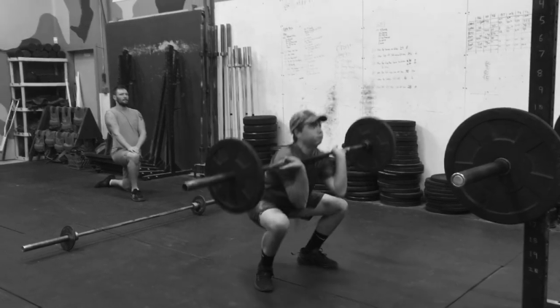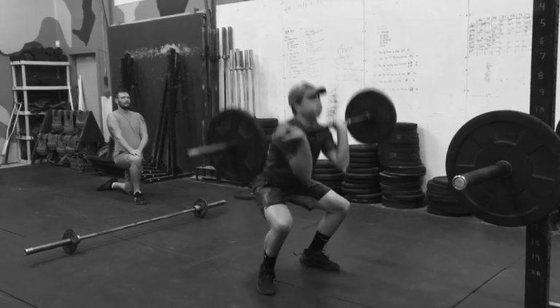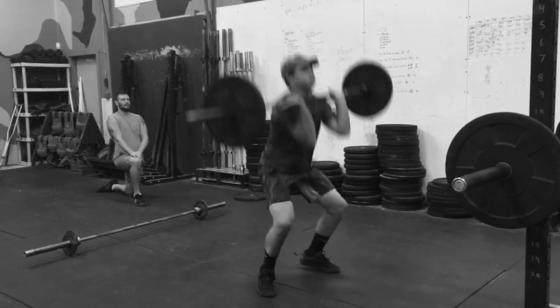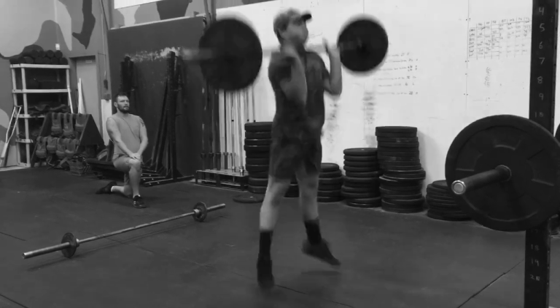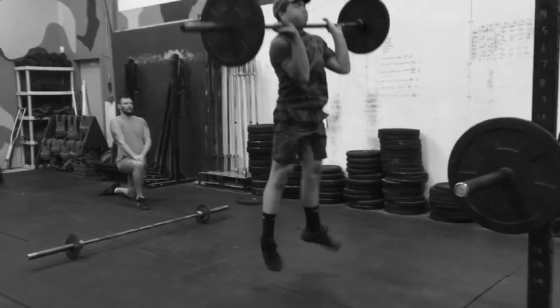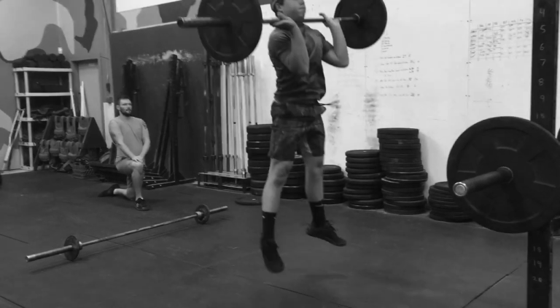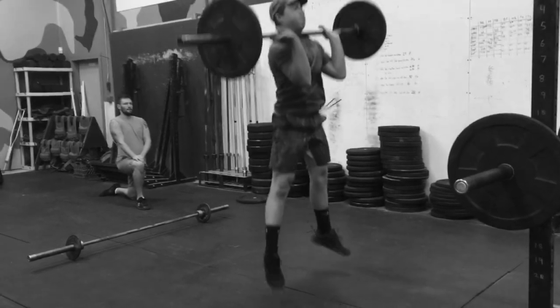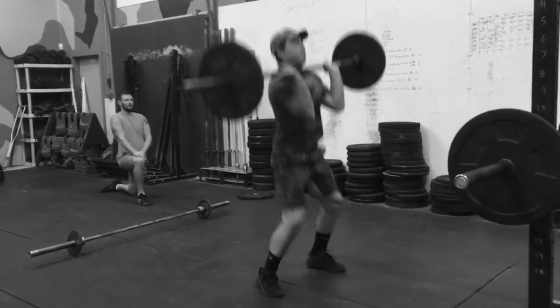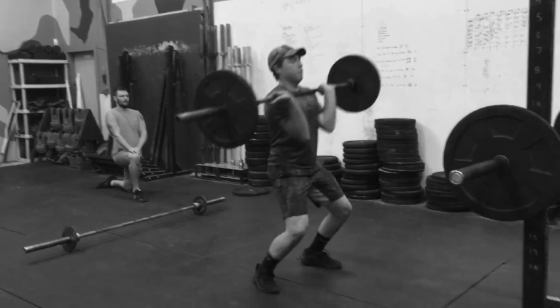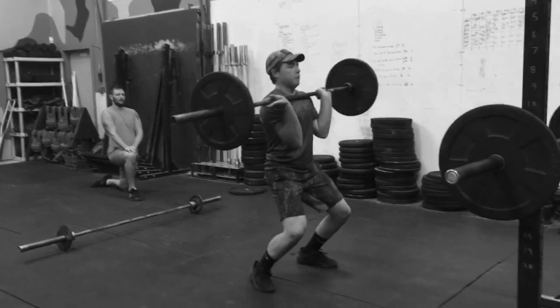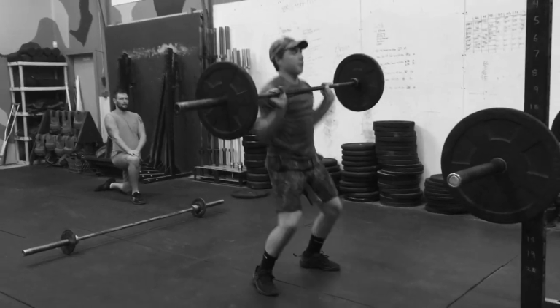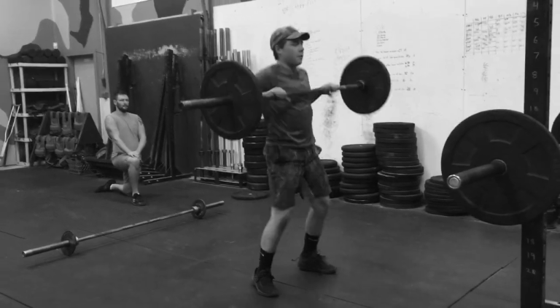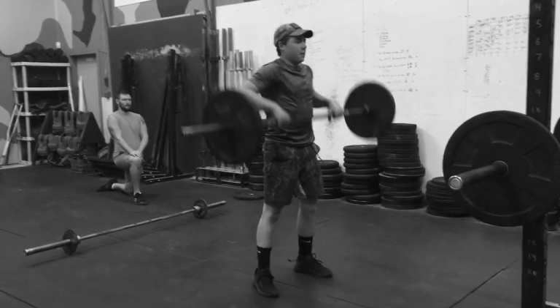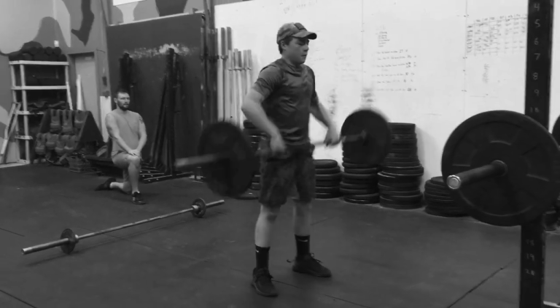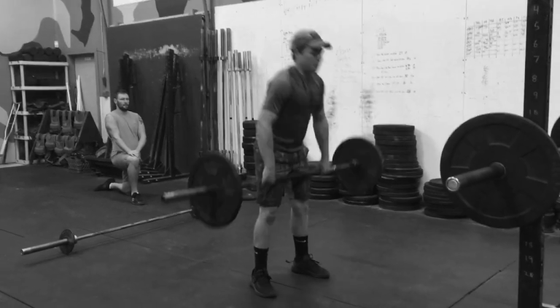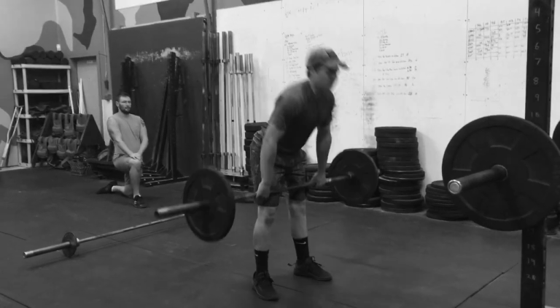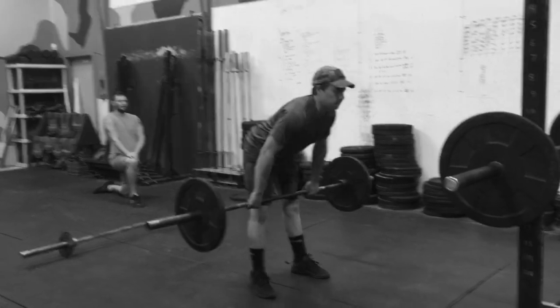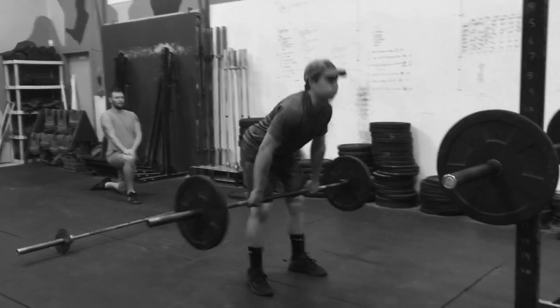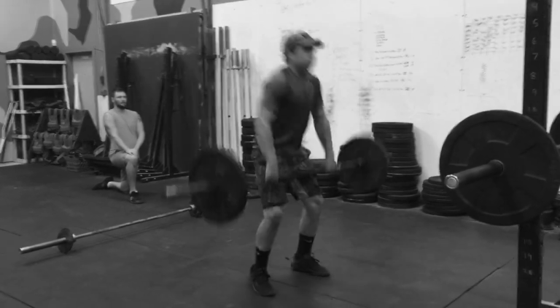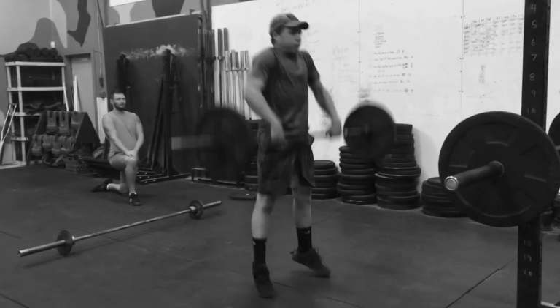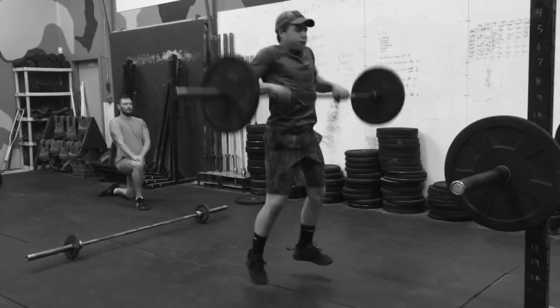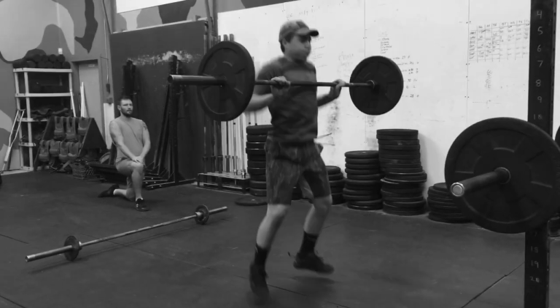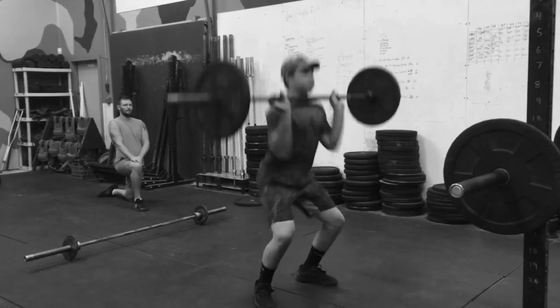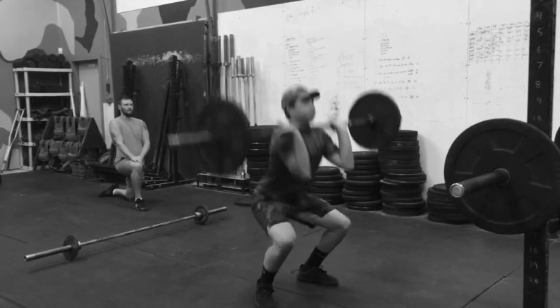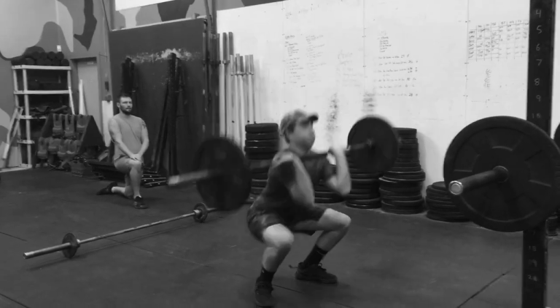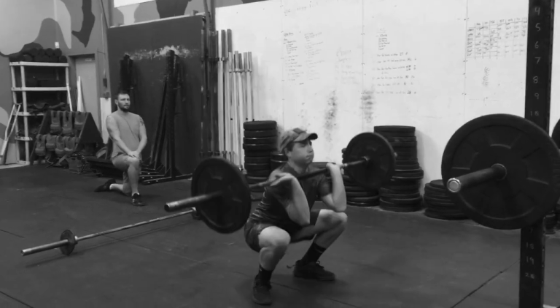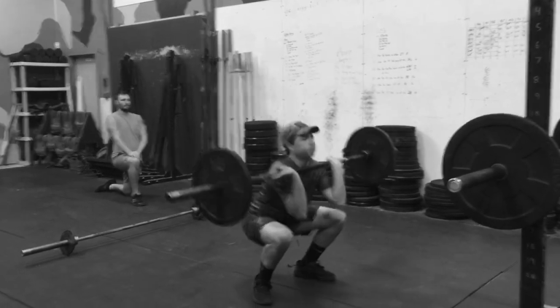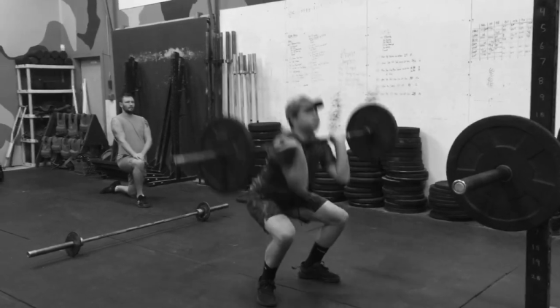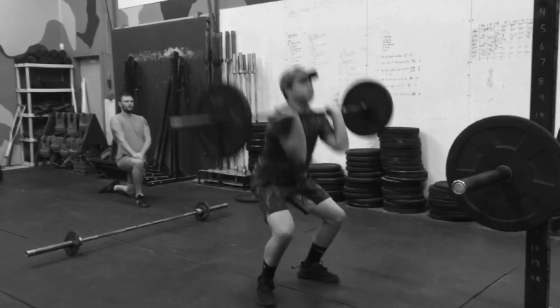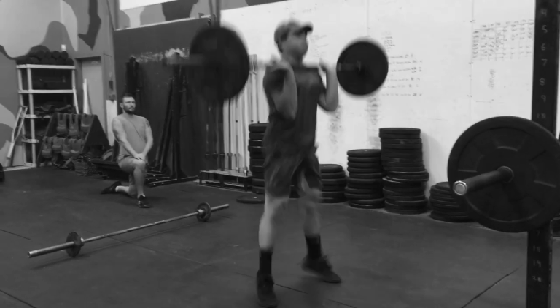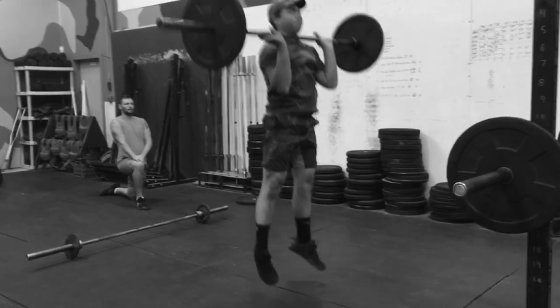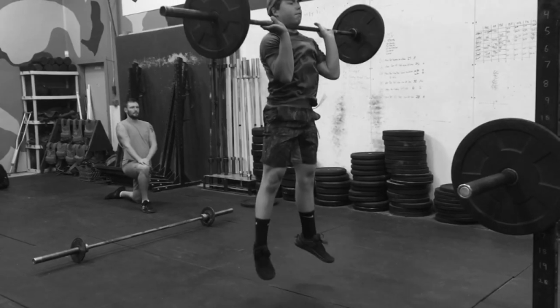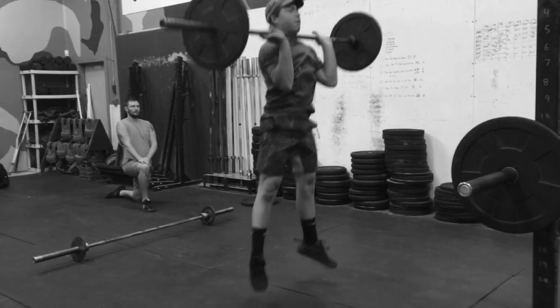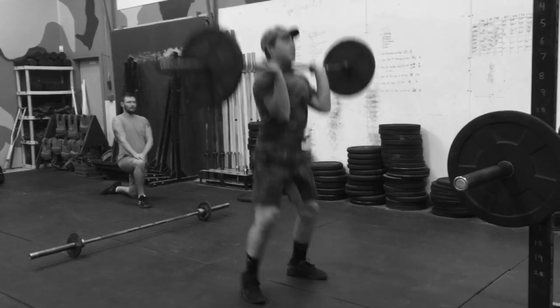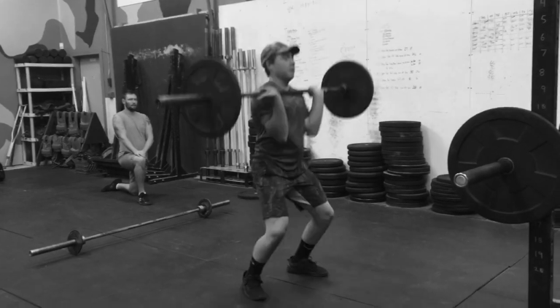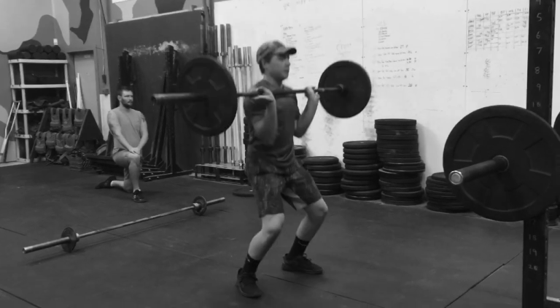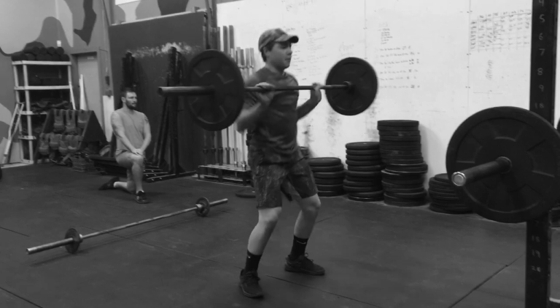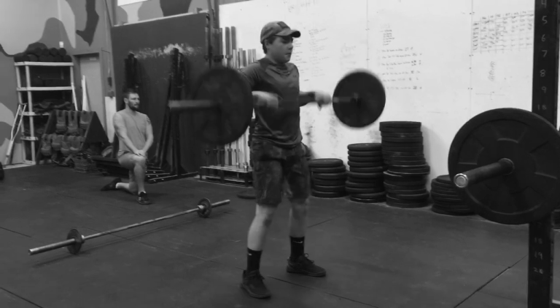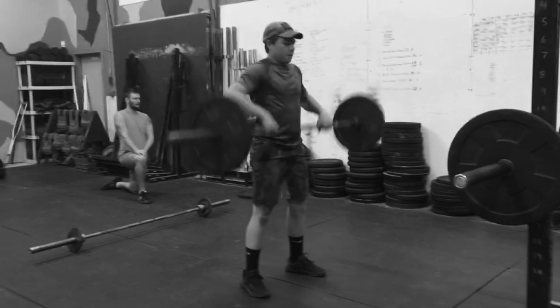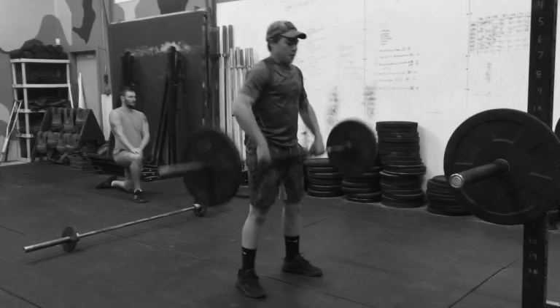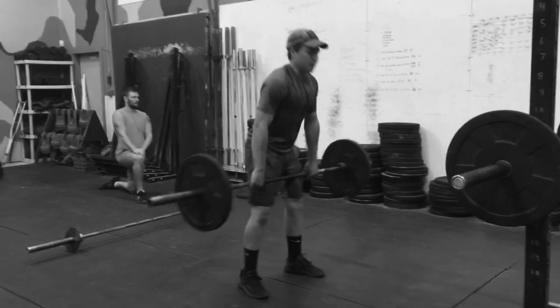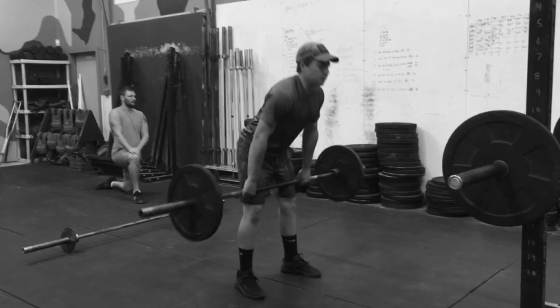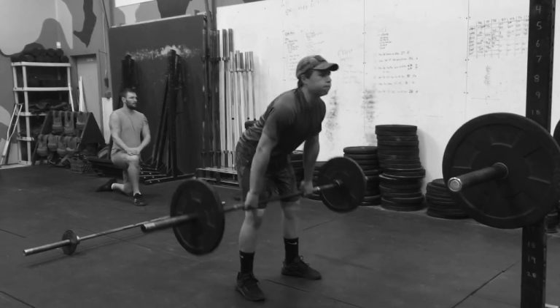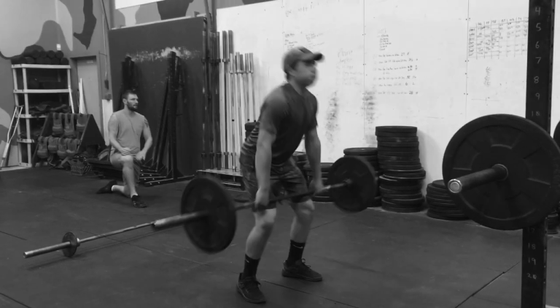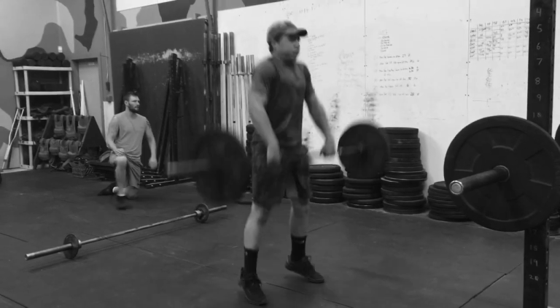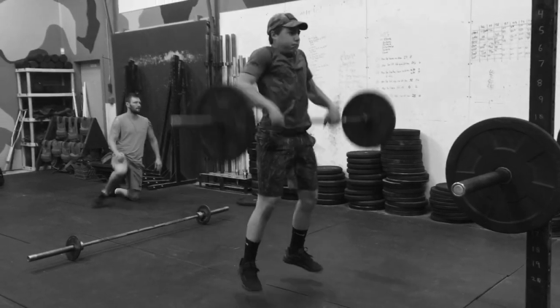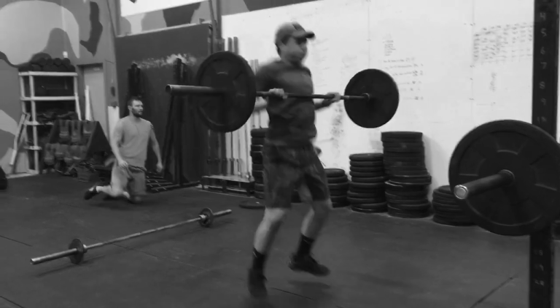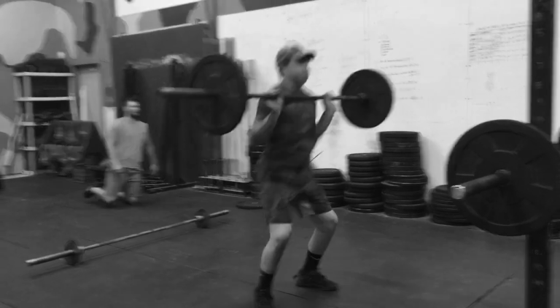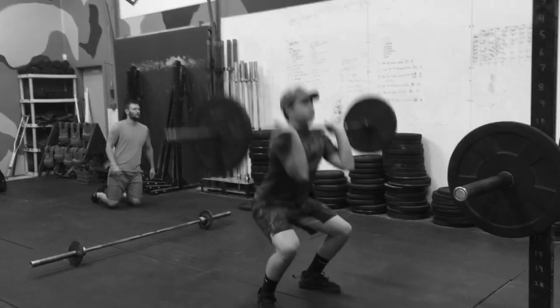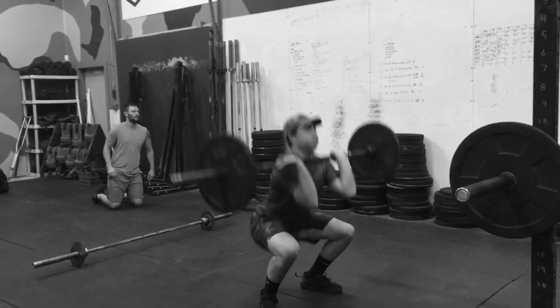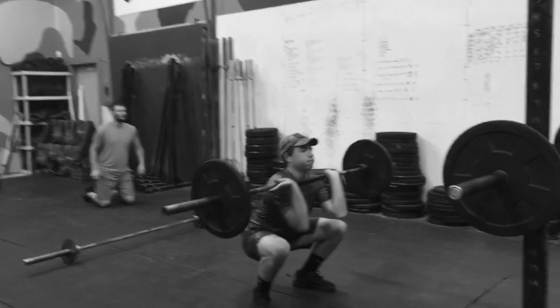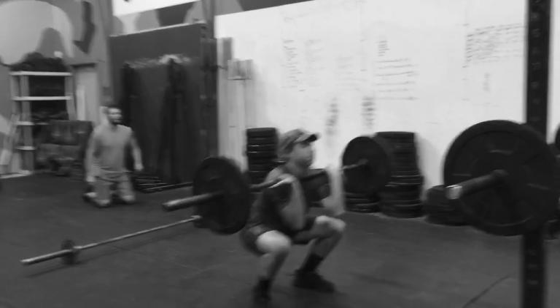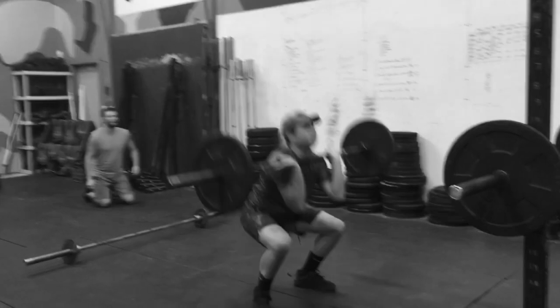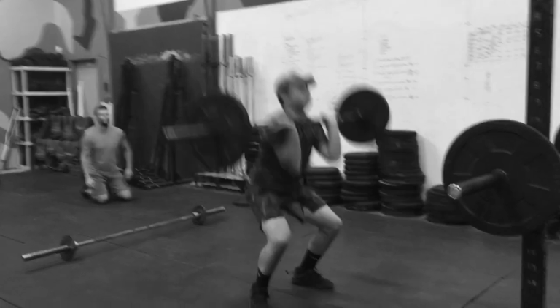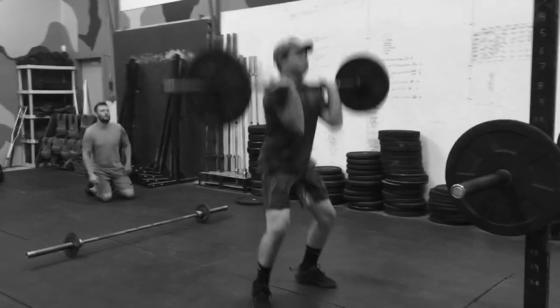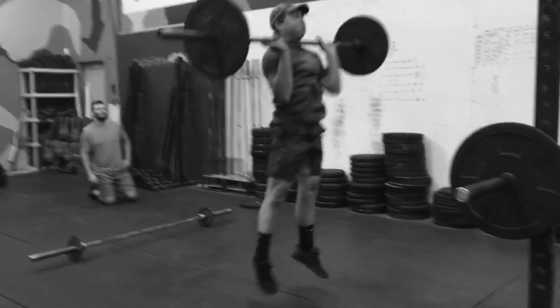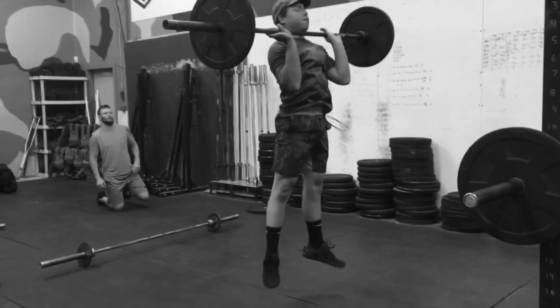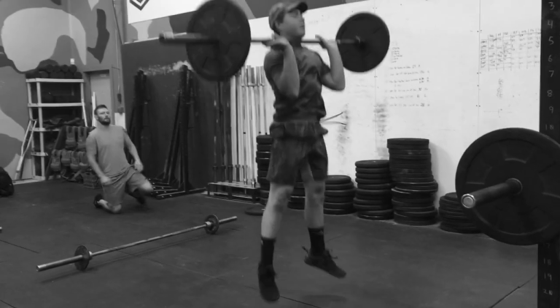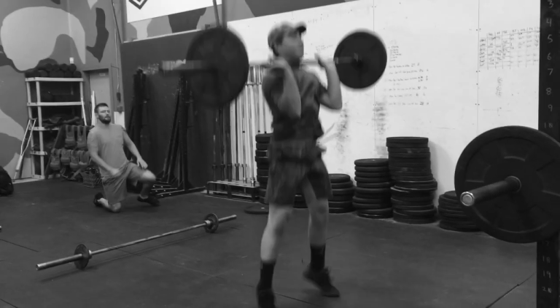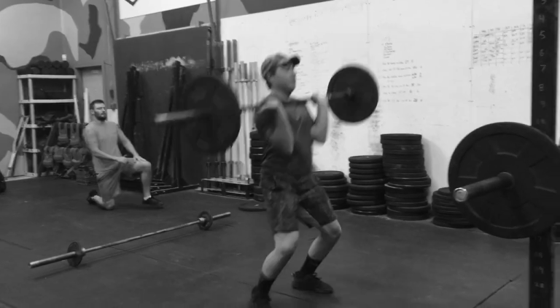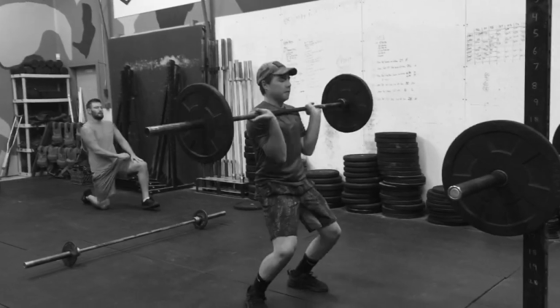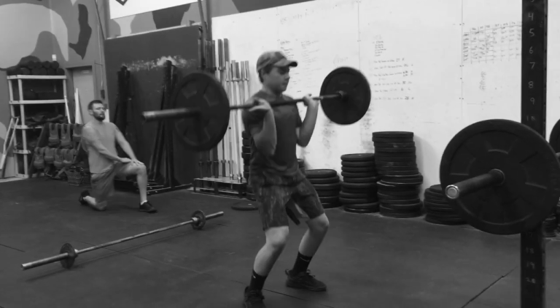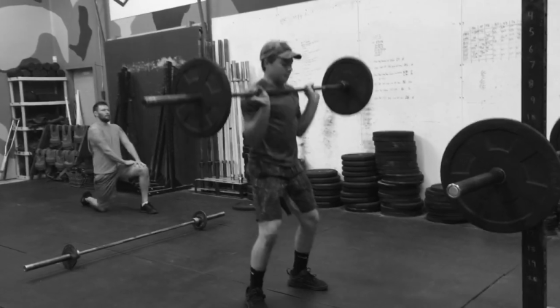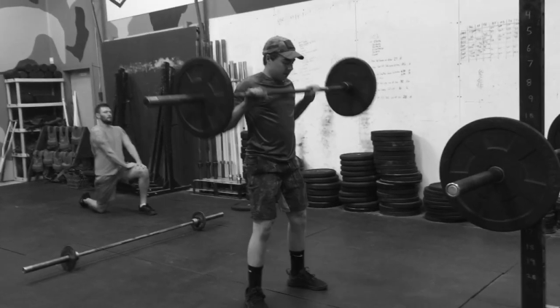Pull it up. So quick to the bottom and transition fast. Out of the bottom fast.